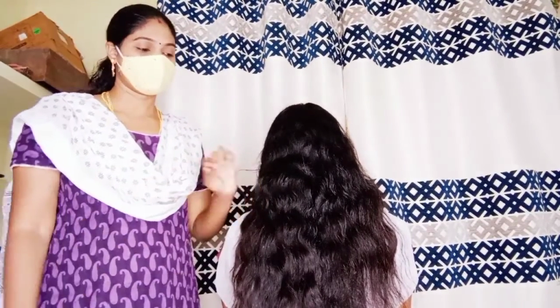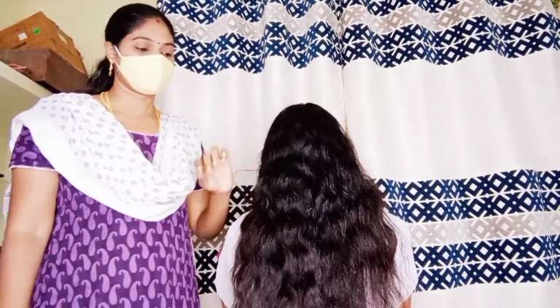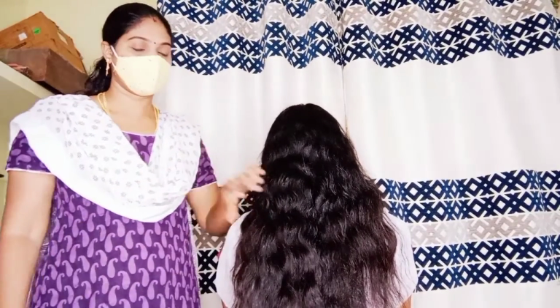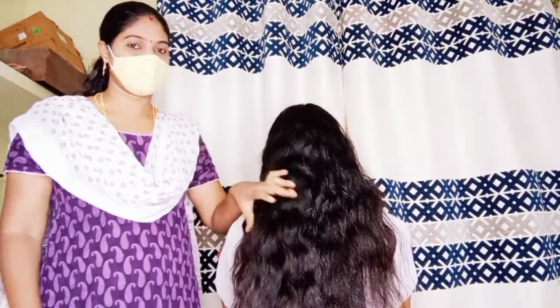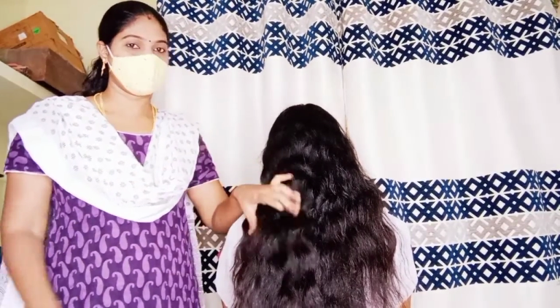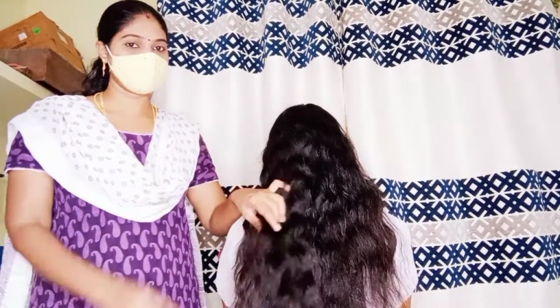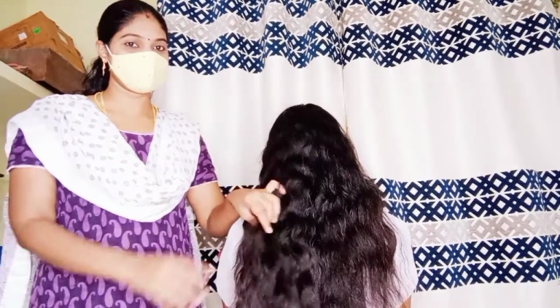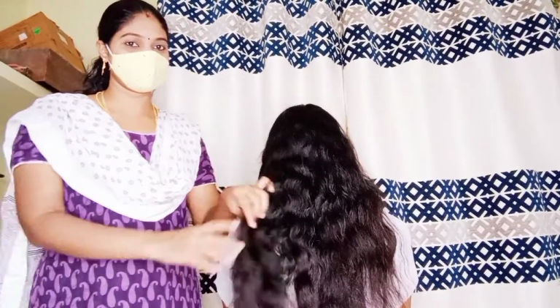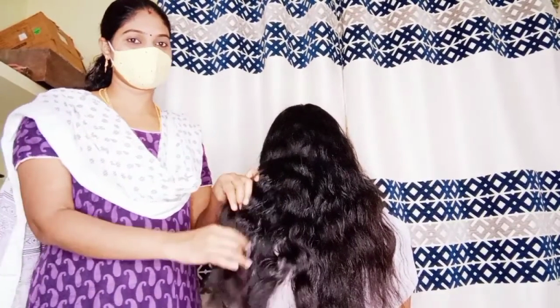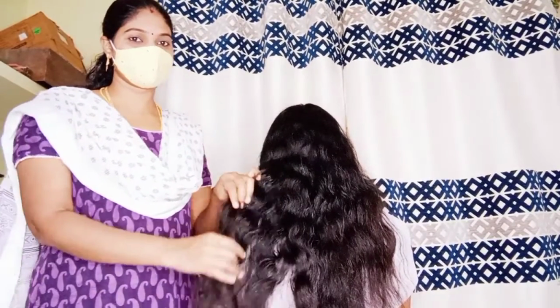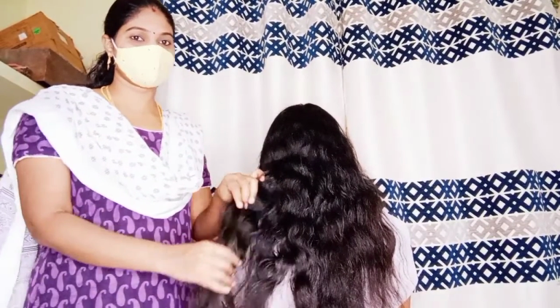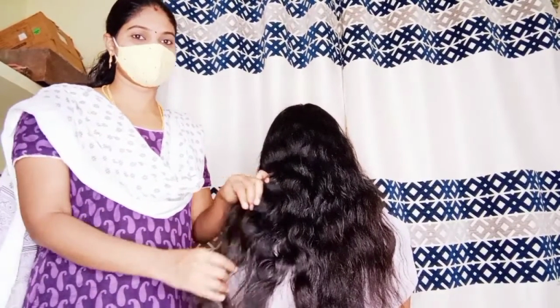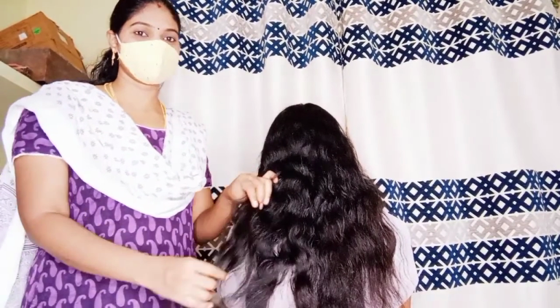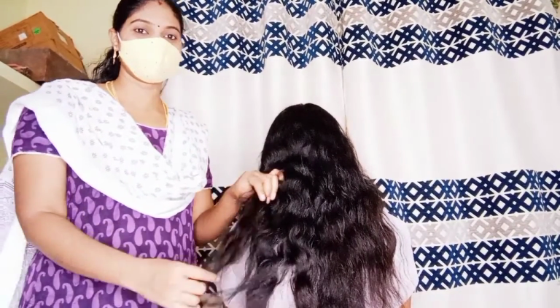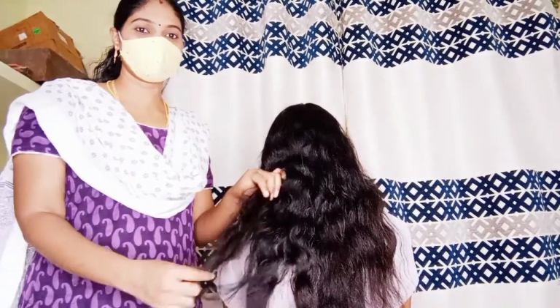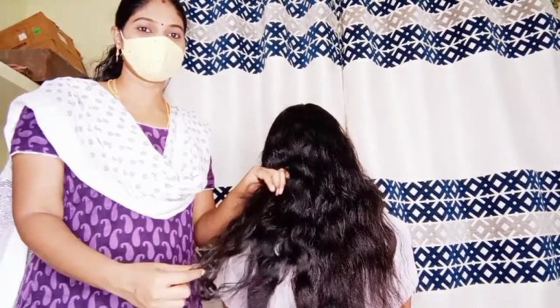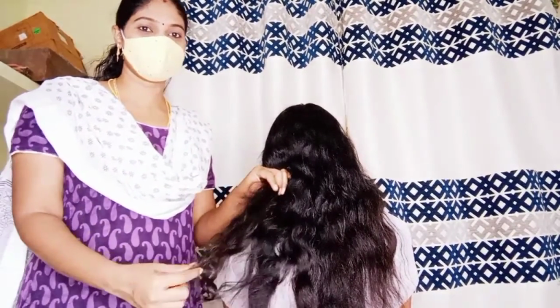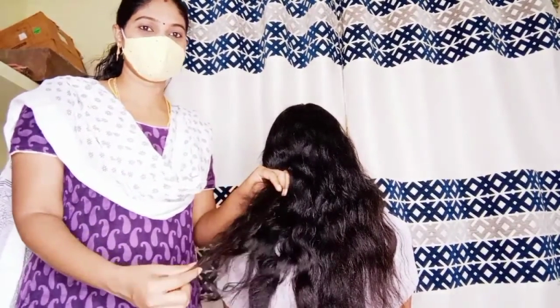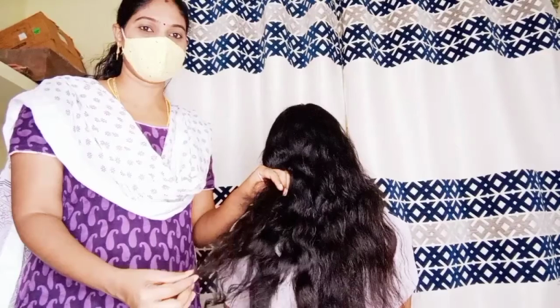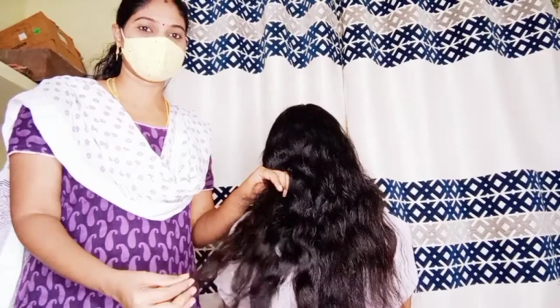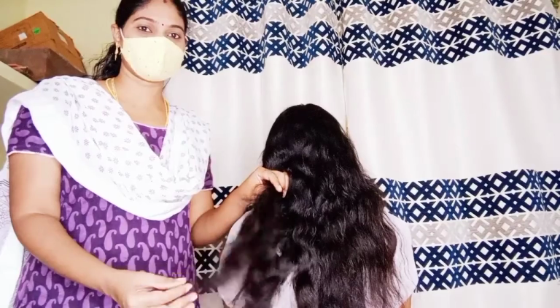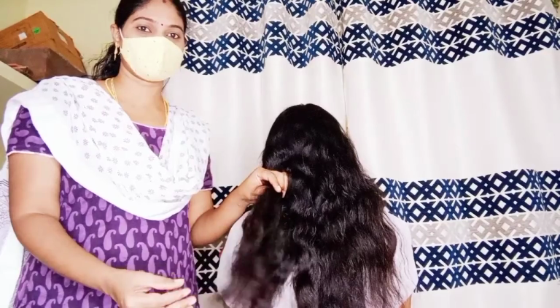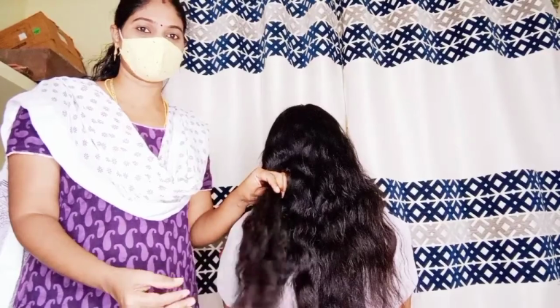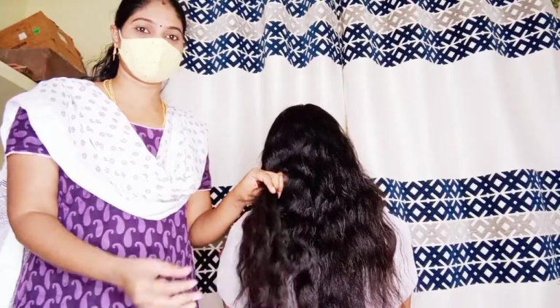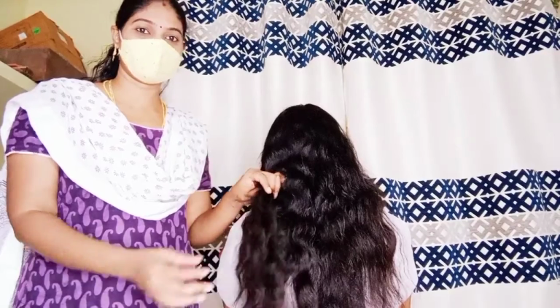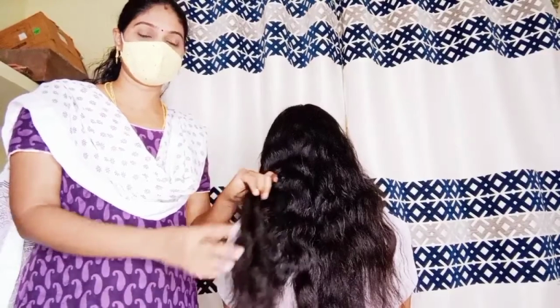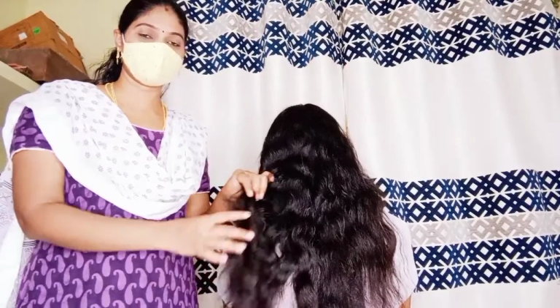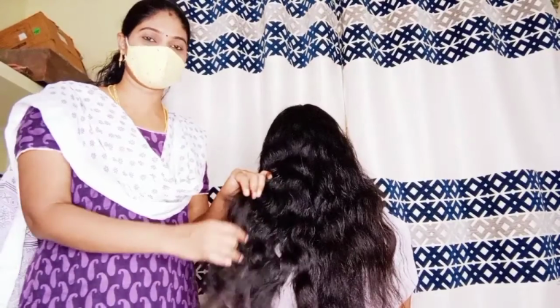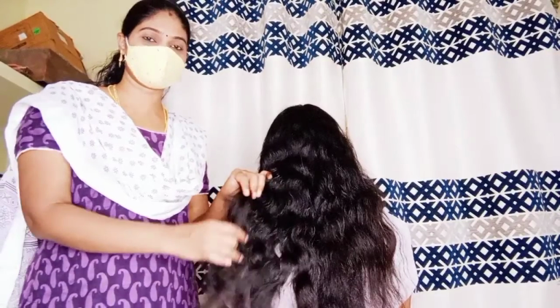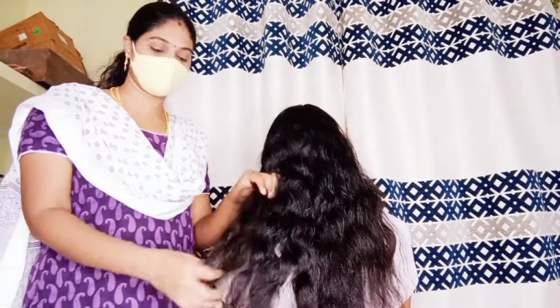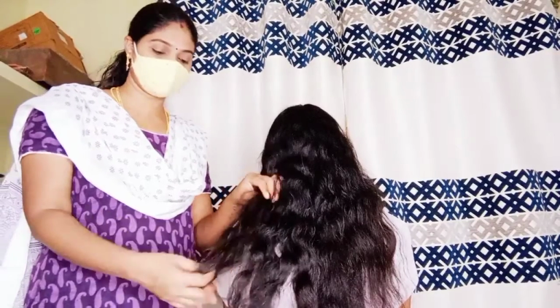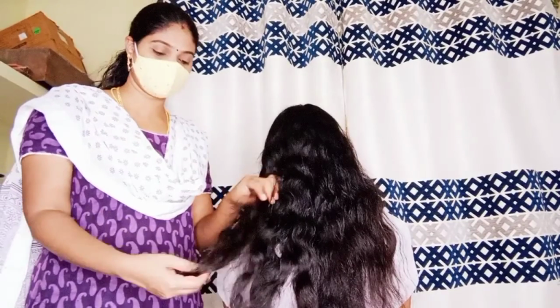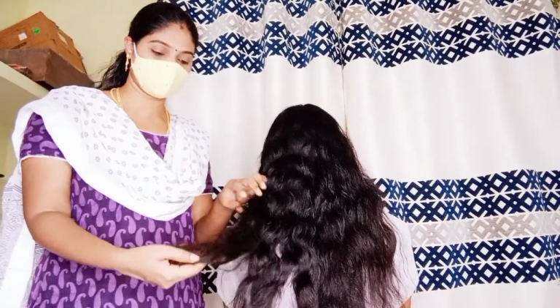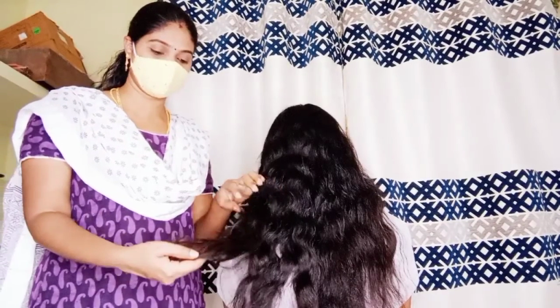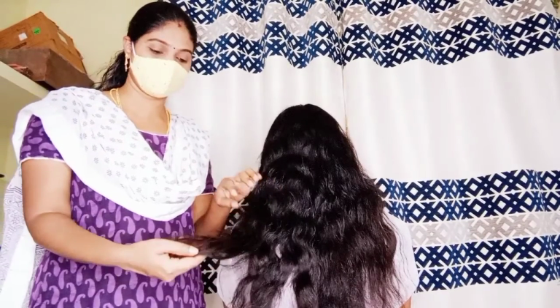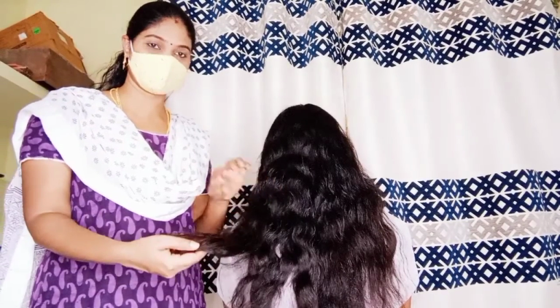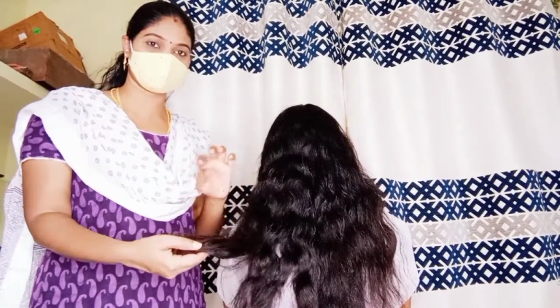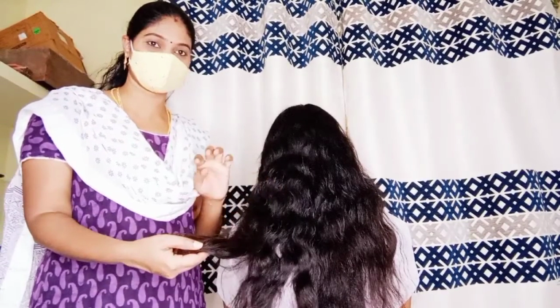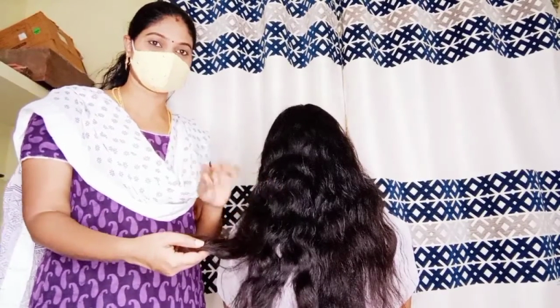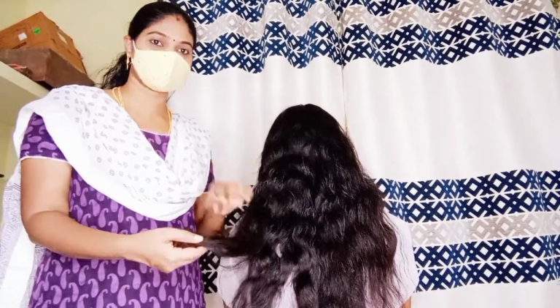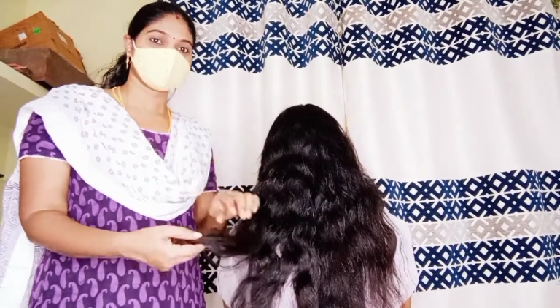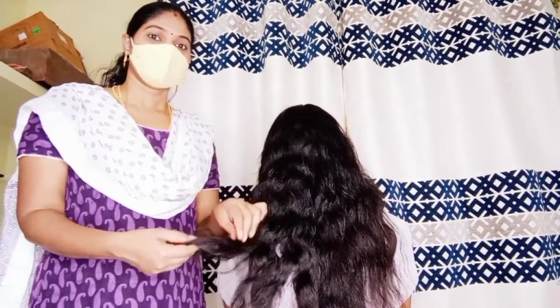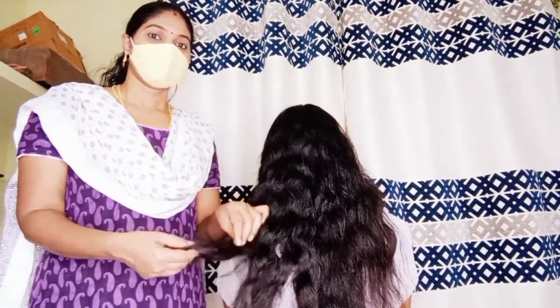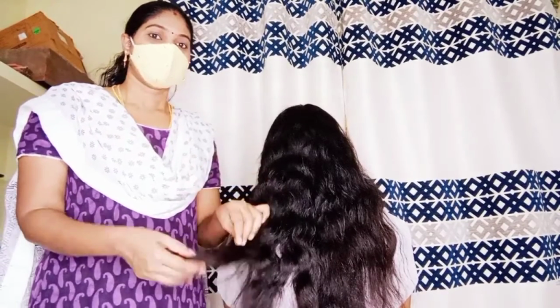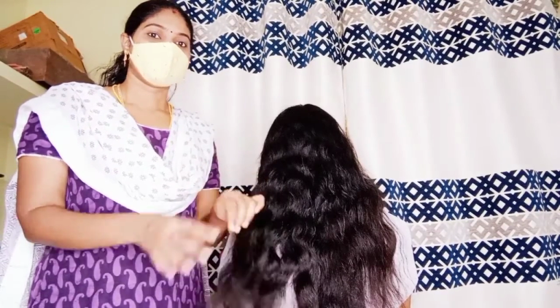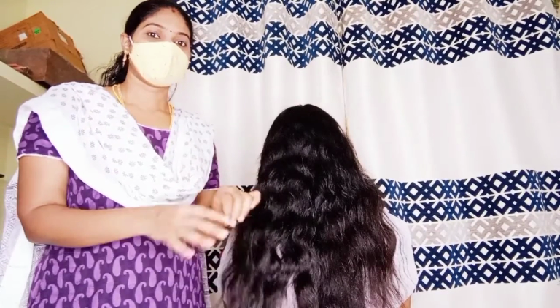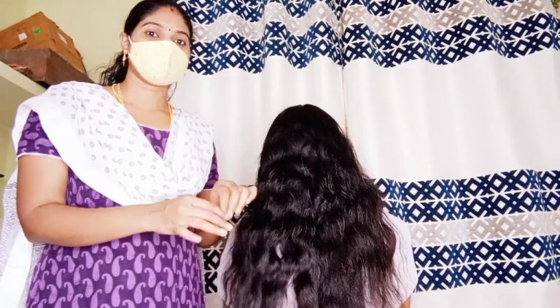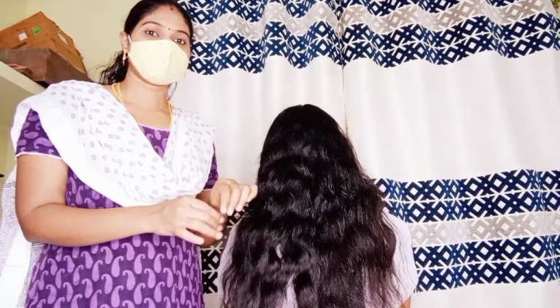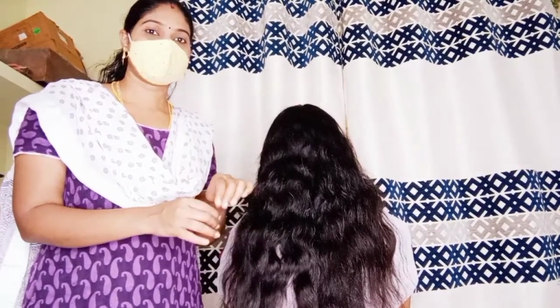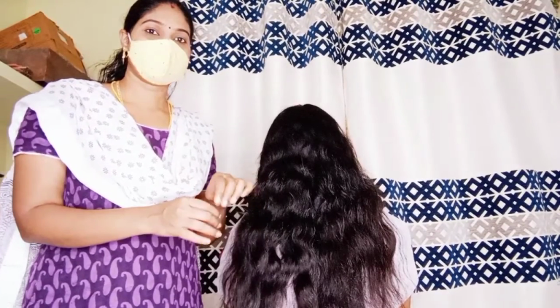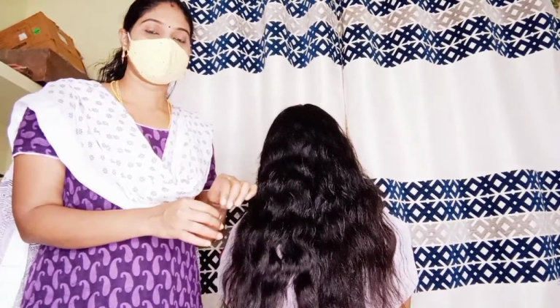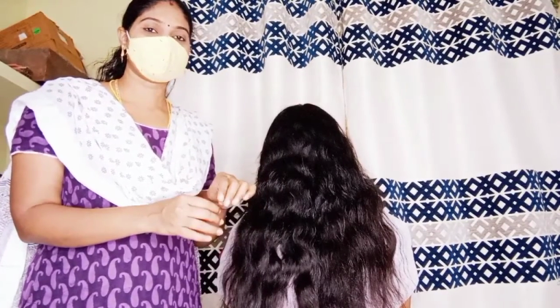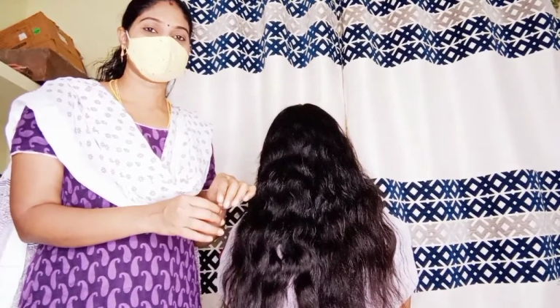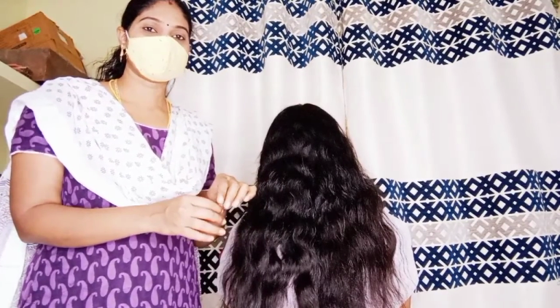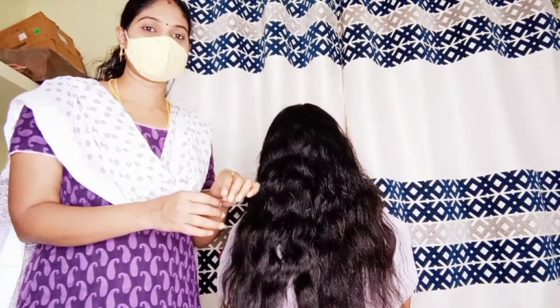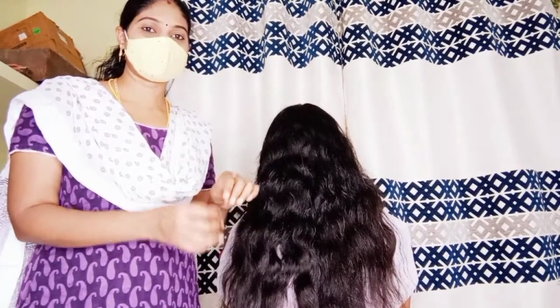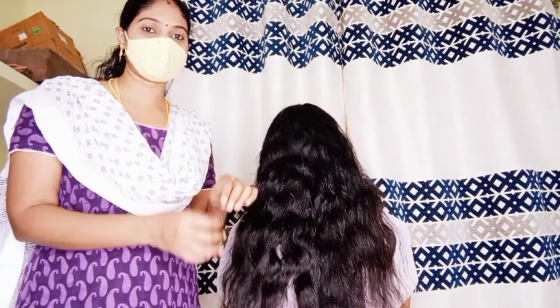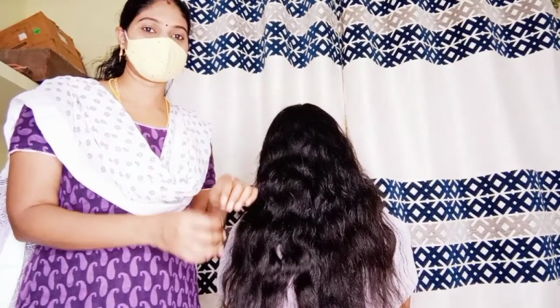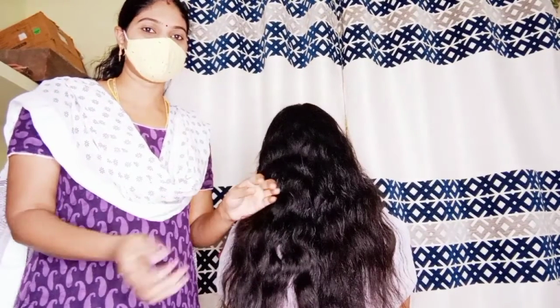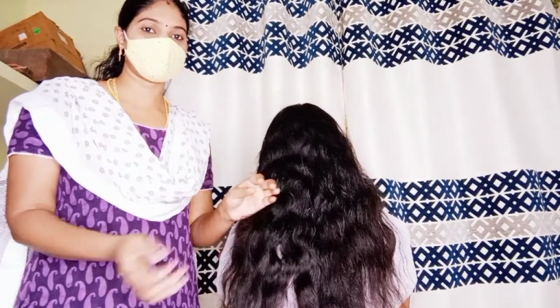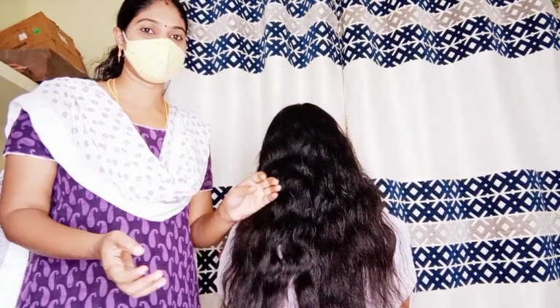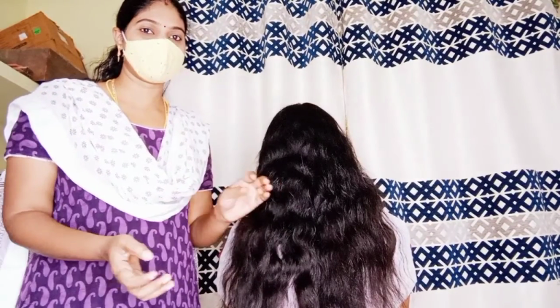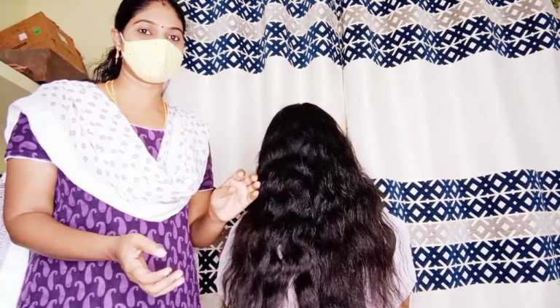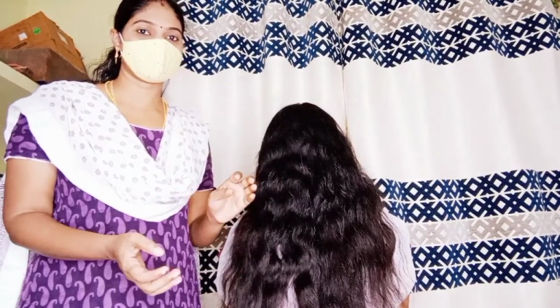Hair is very weak and damaged. Hair is very weak.